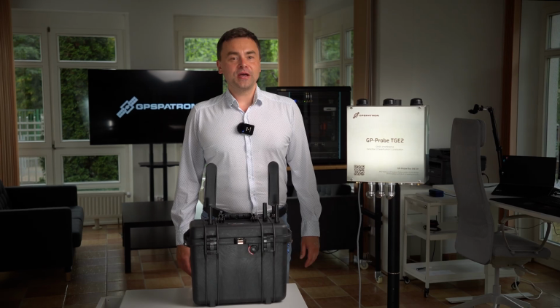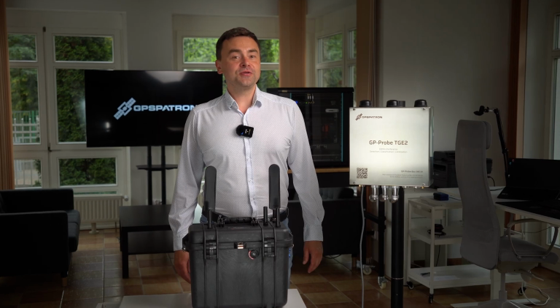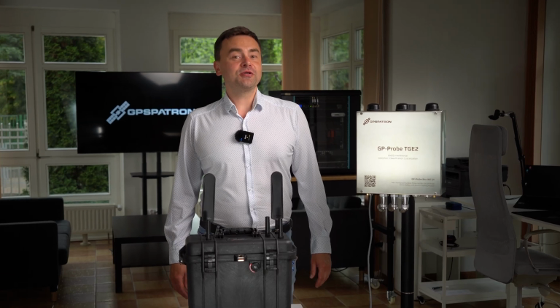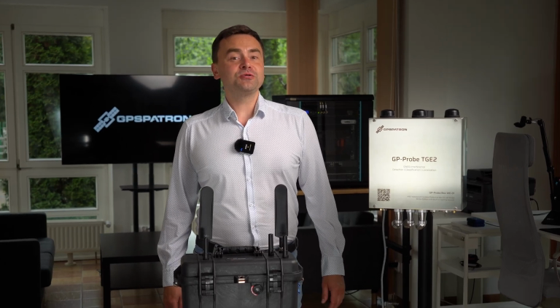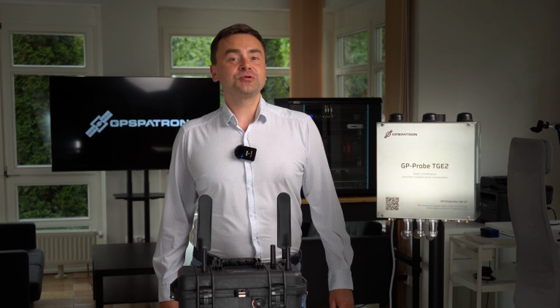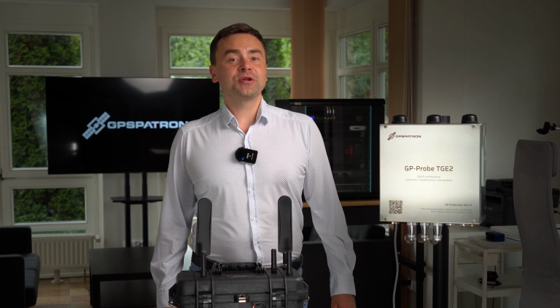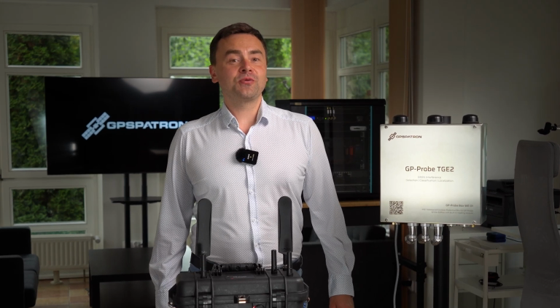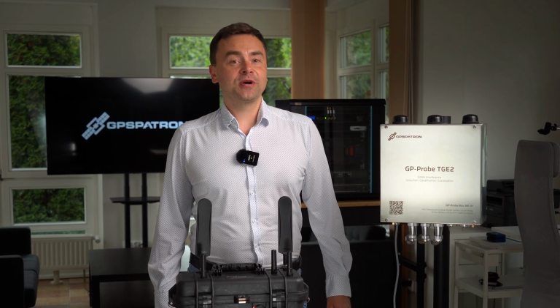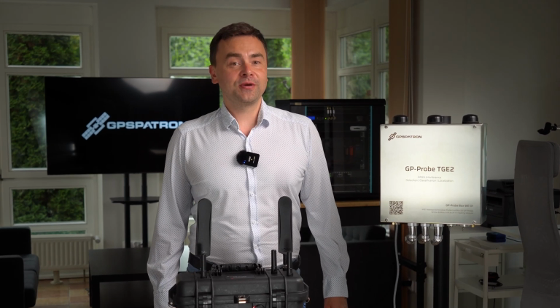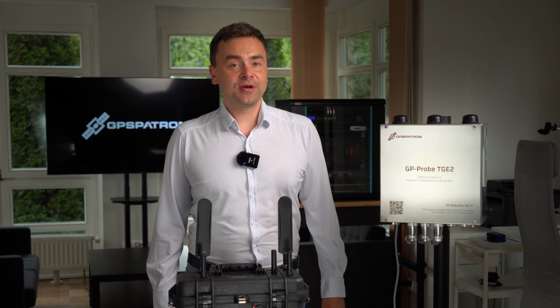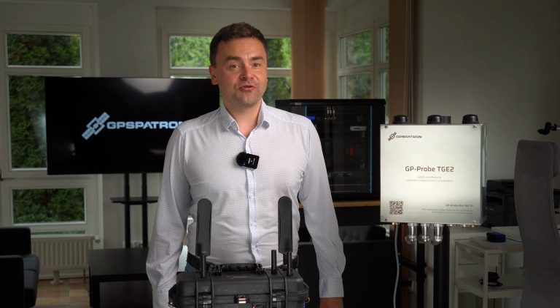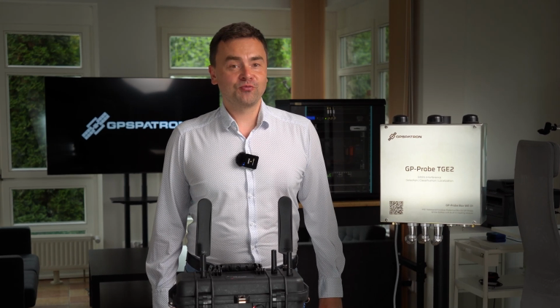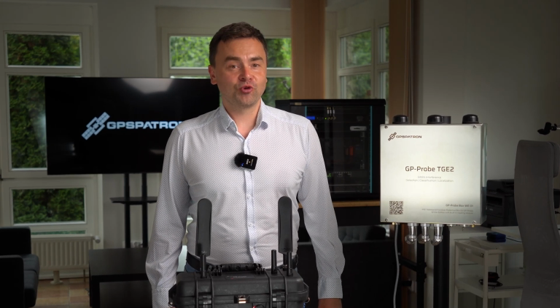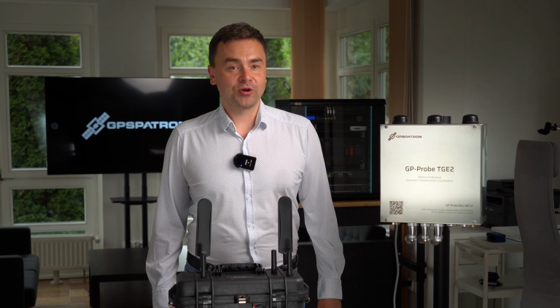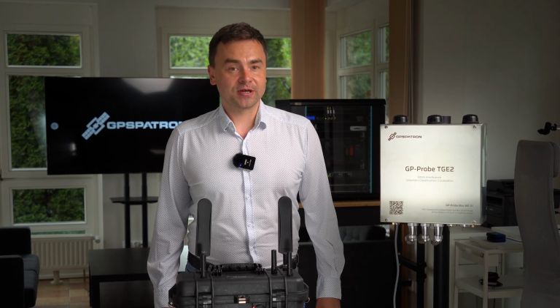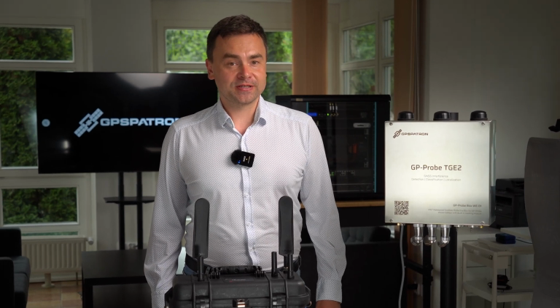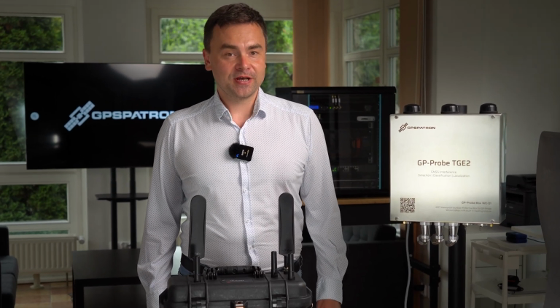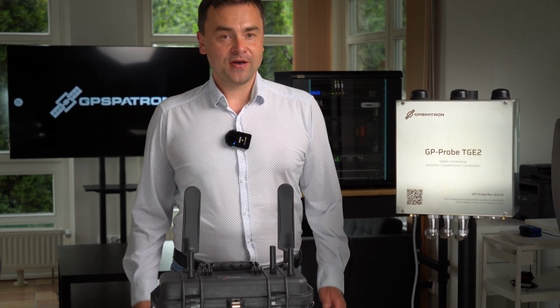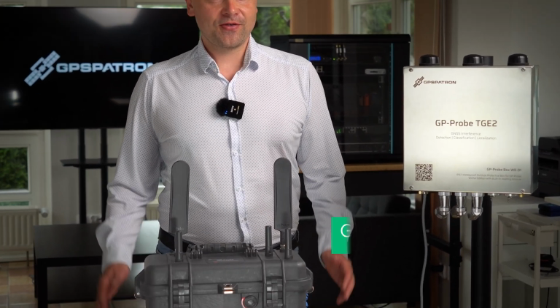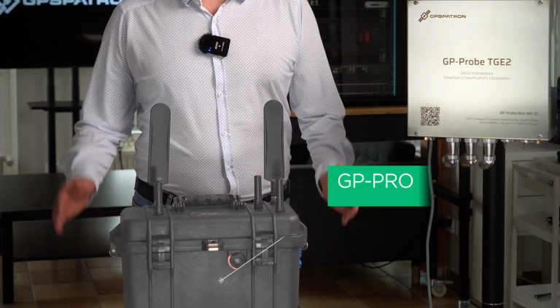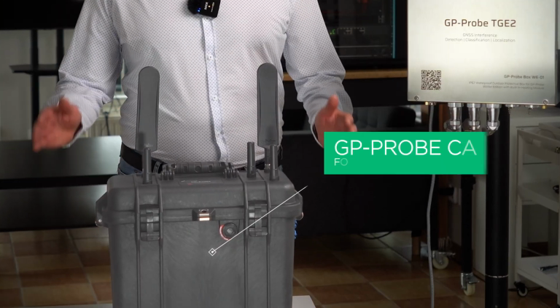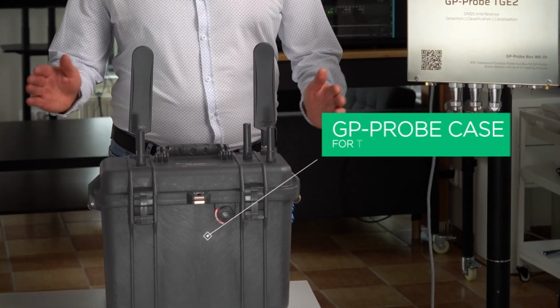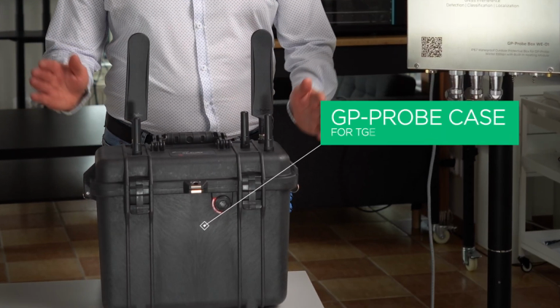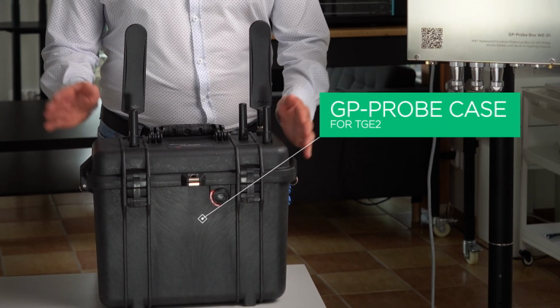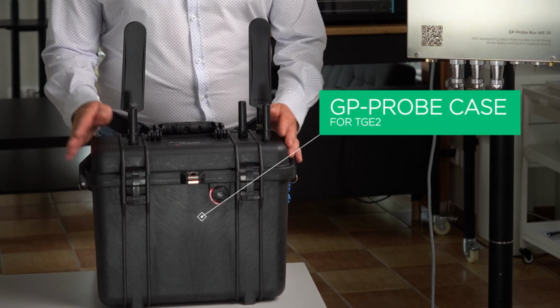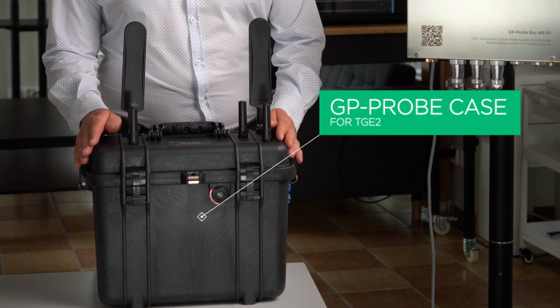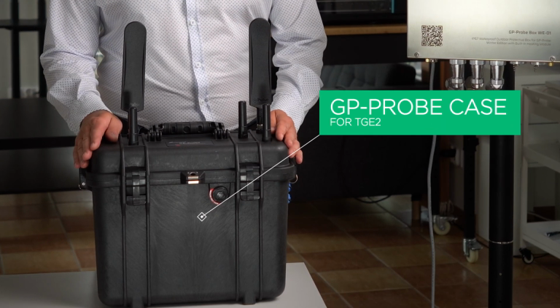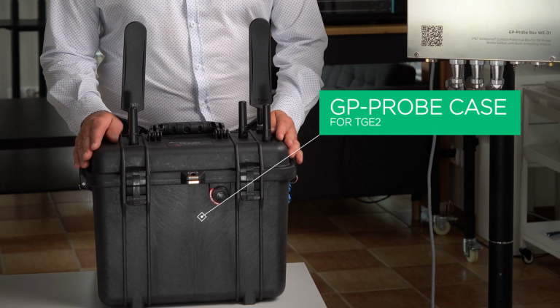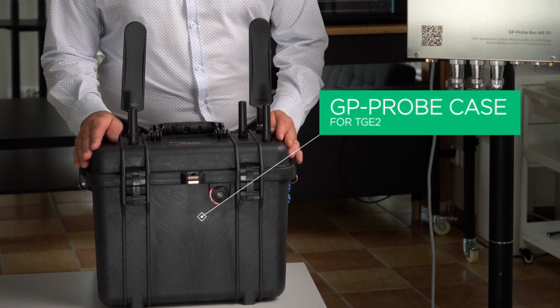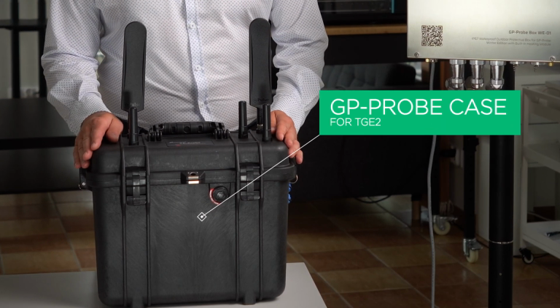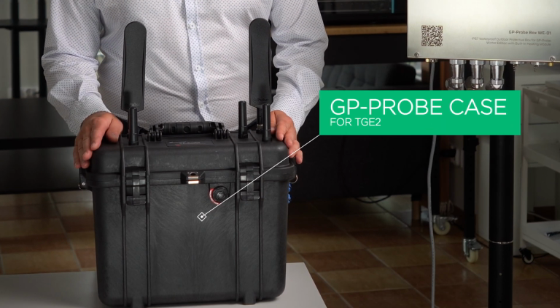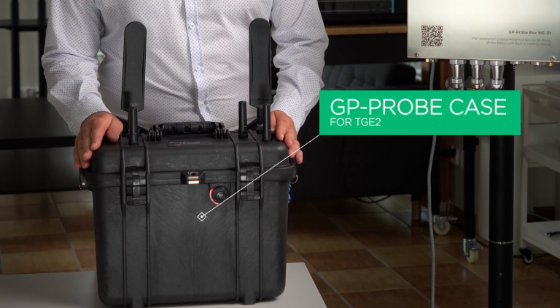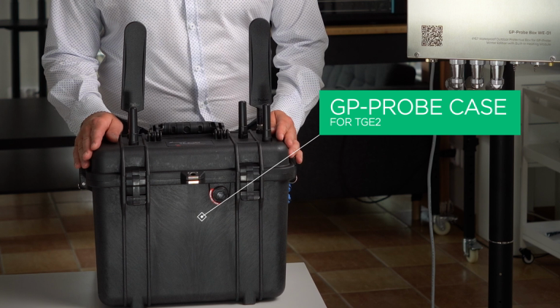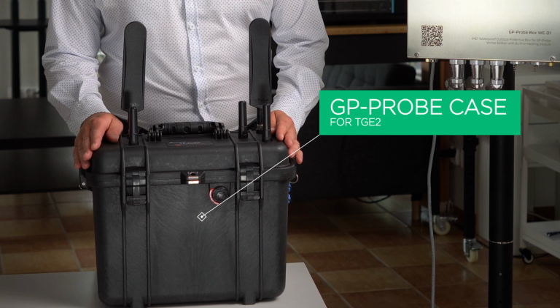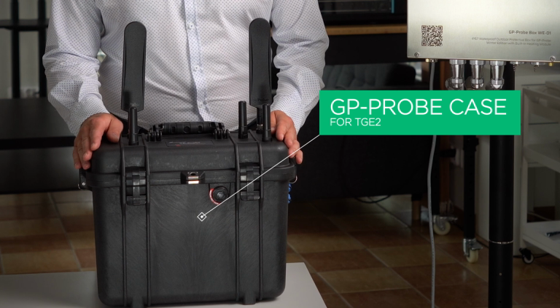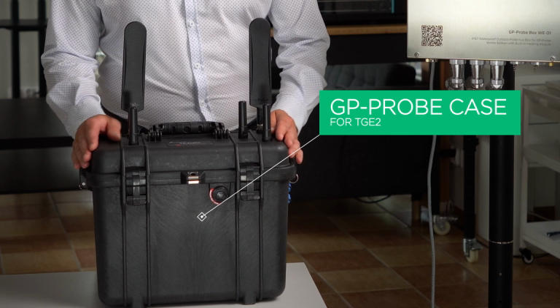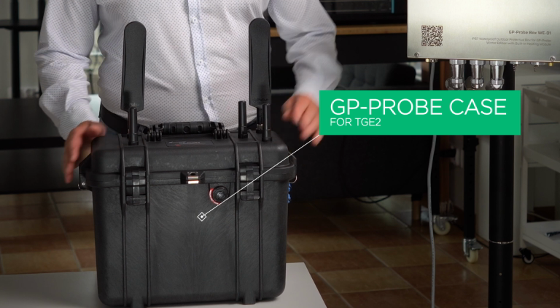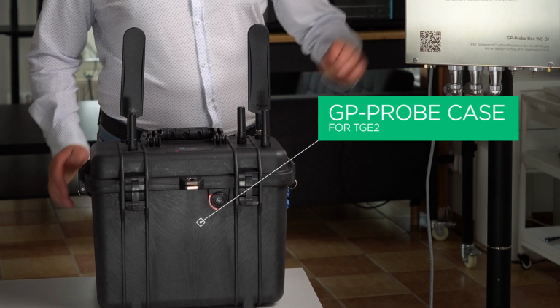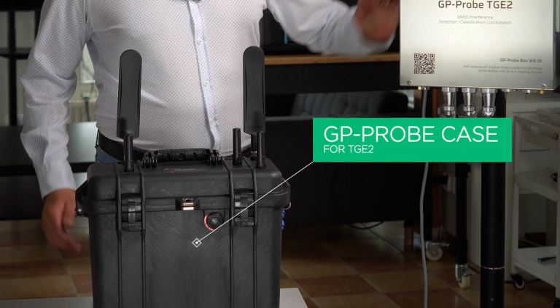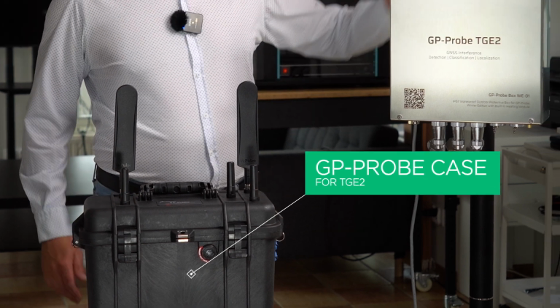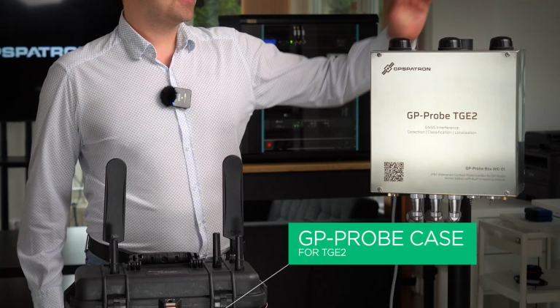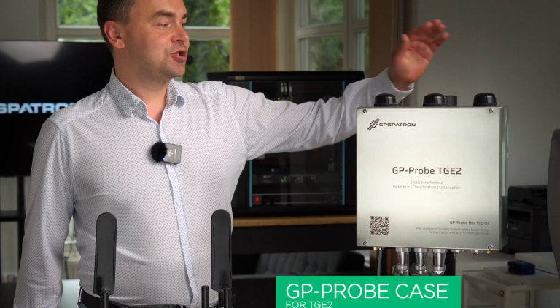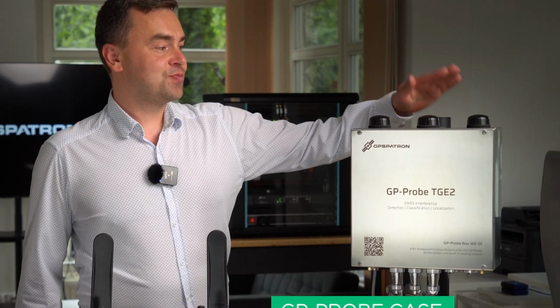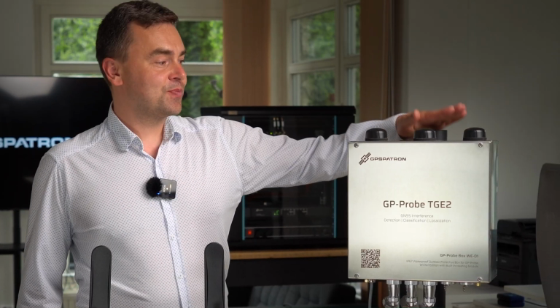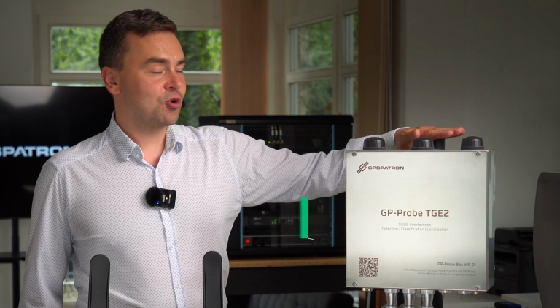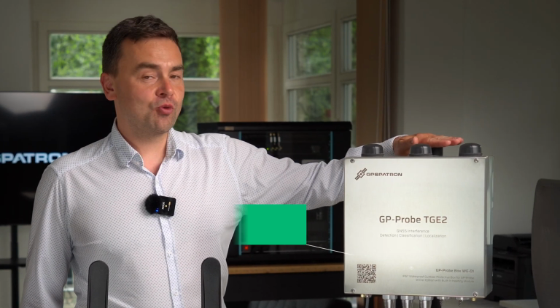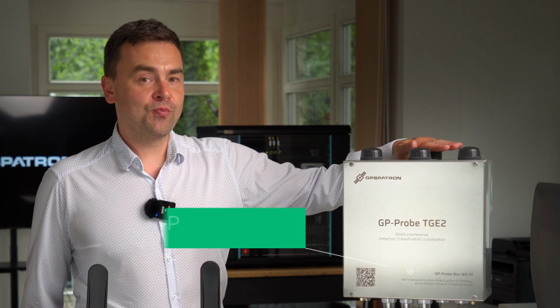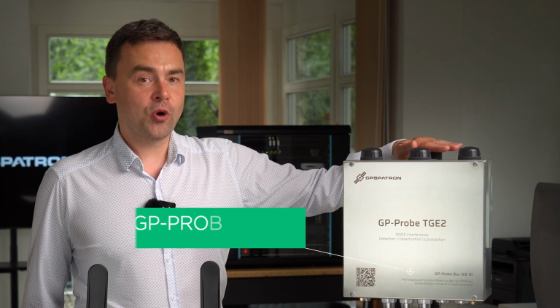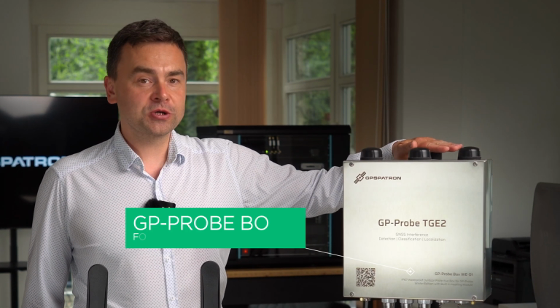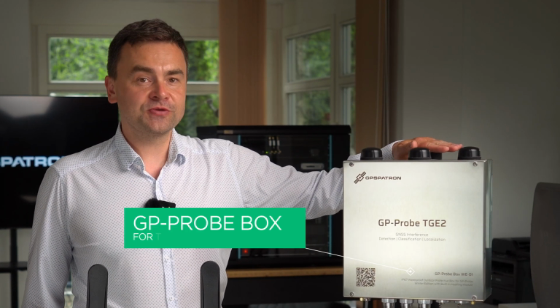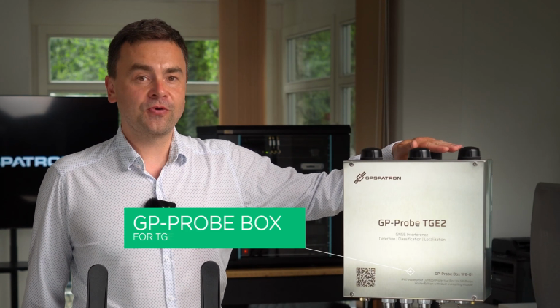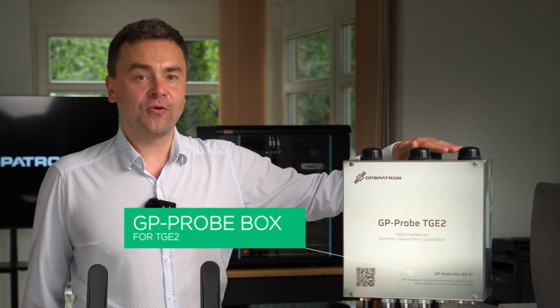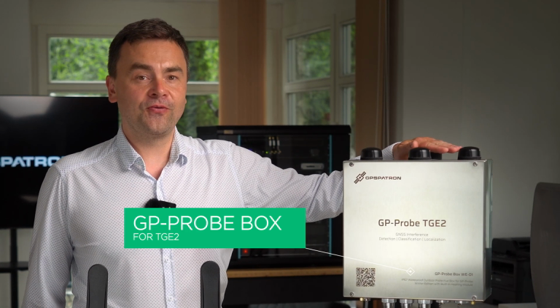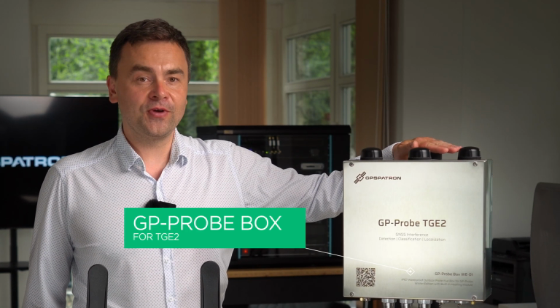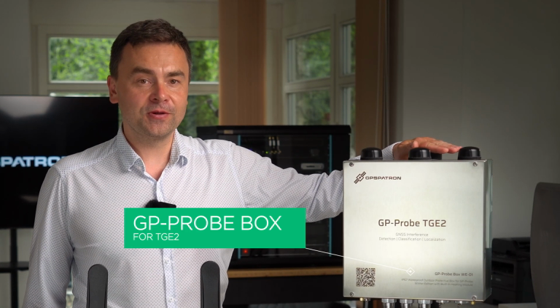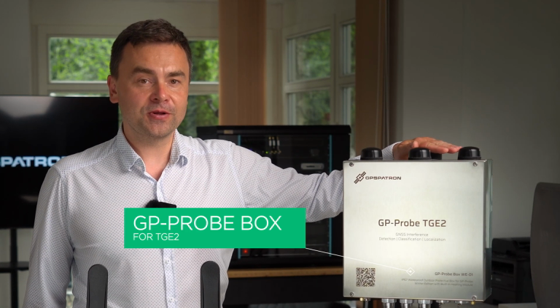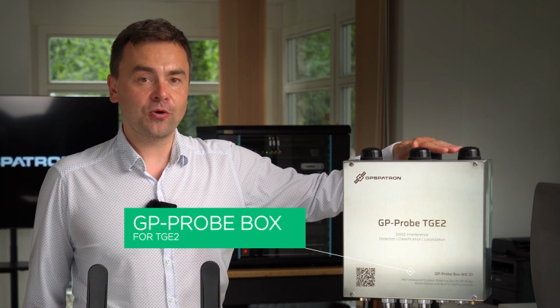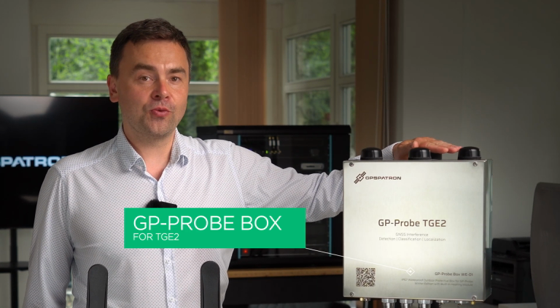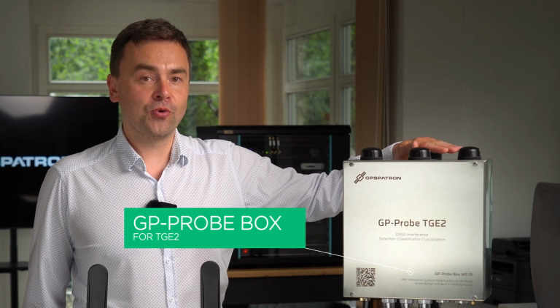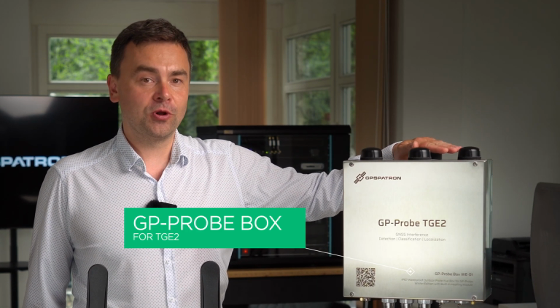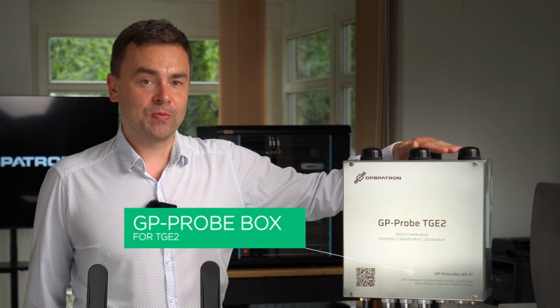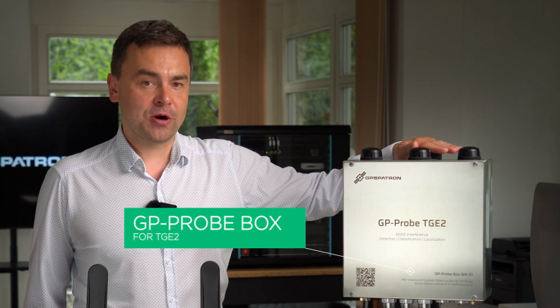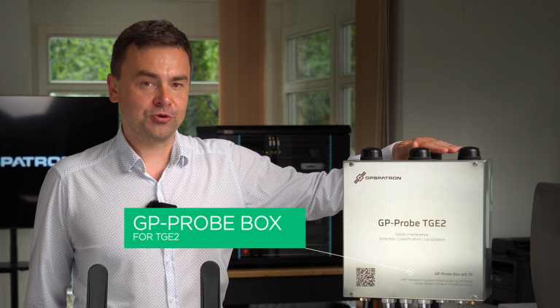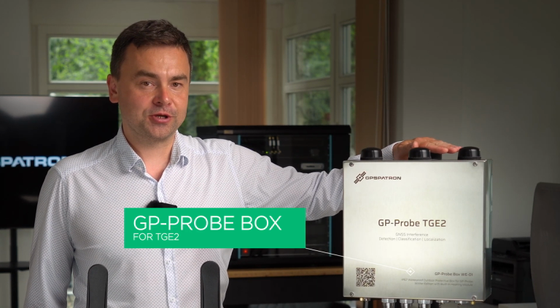Introducing our innovative products: the GP Probe Case for field use and GP Probe Box for field or wall mounting.